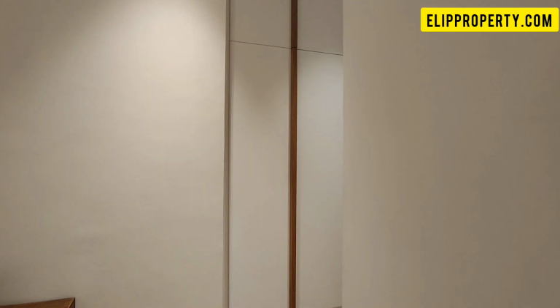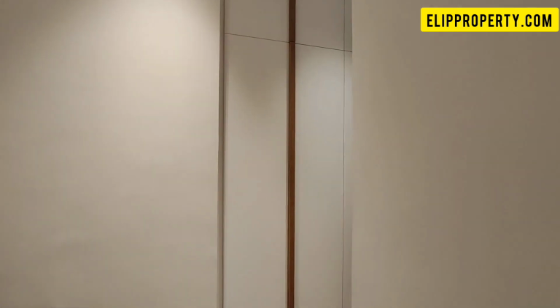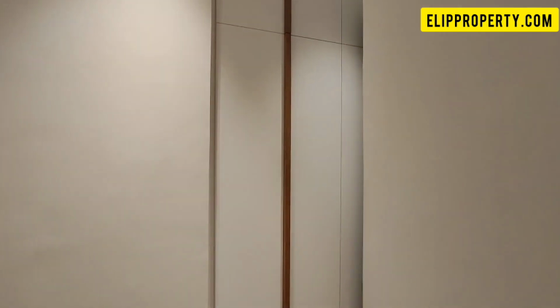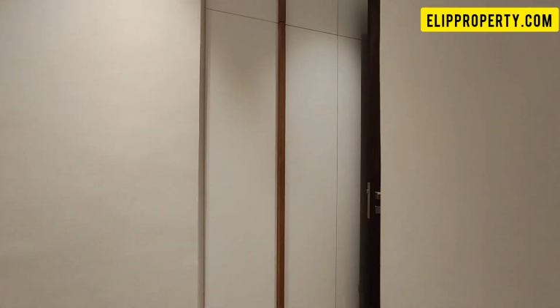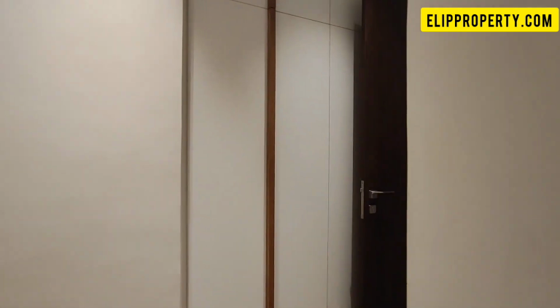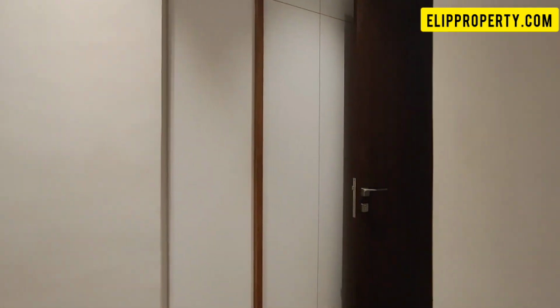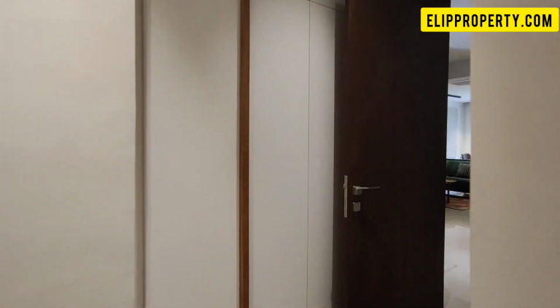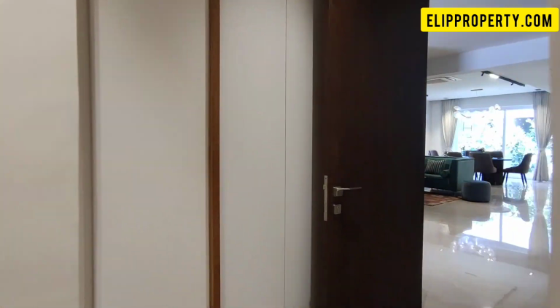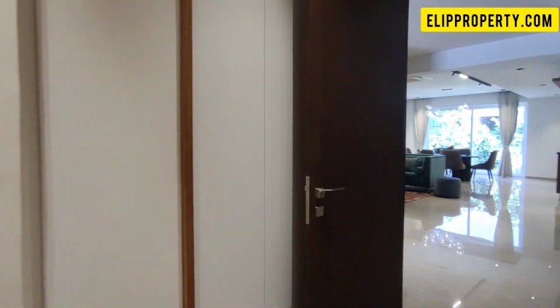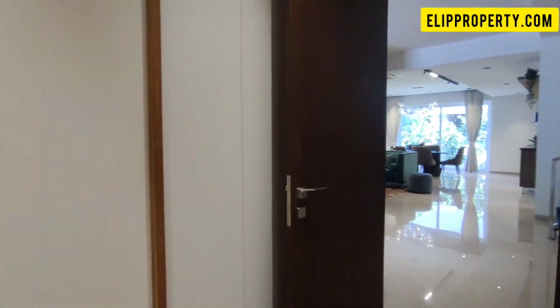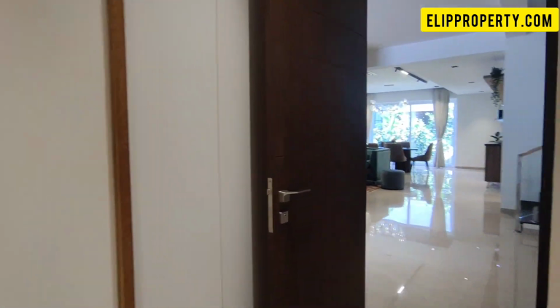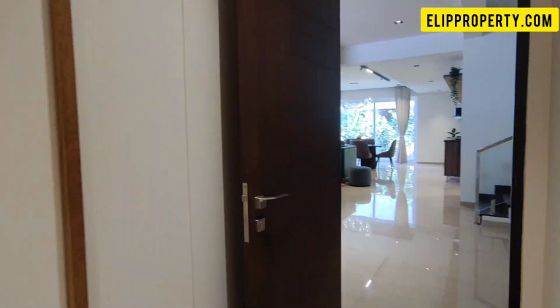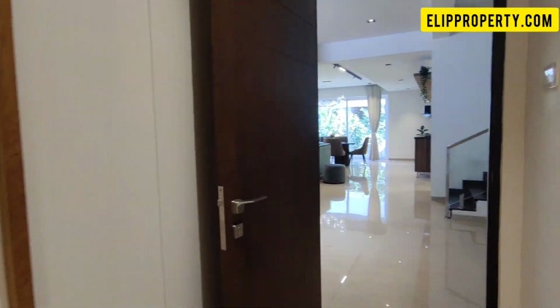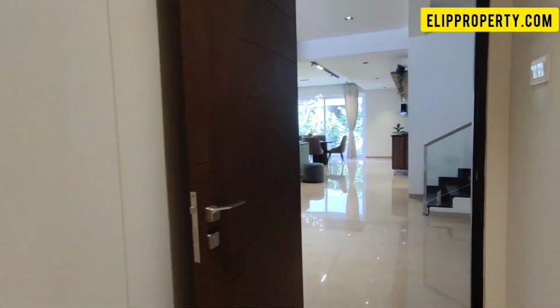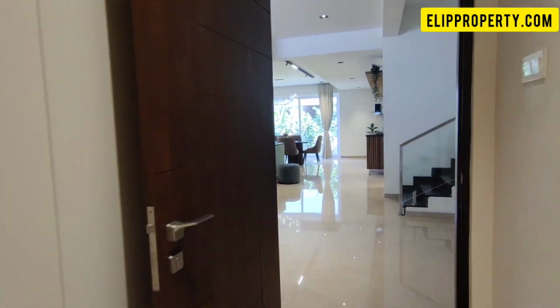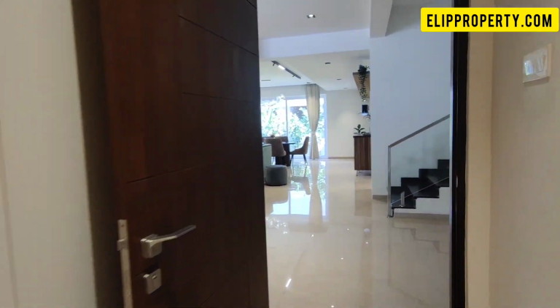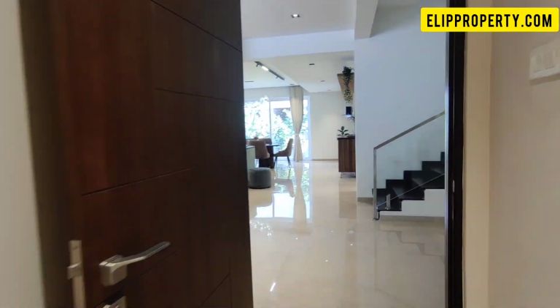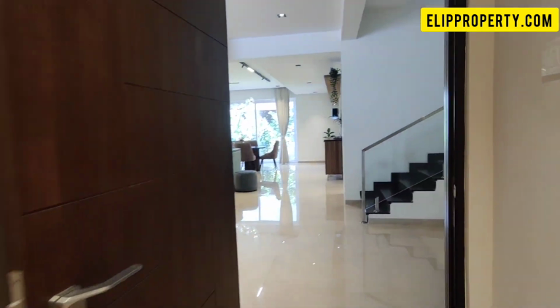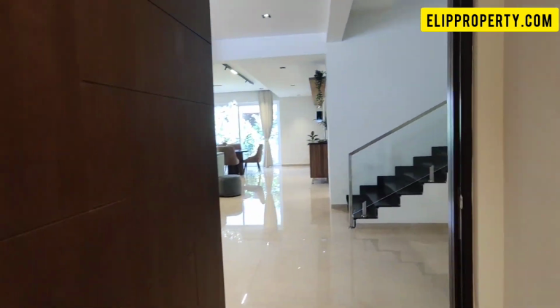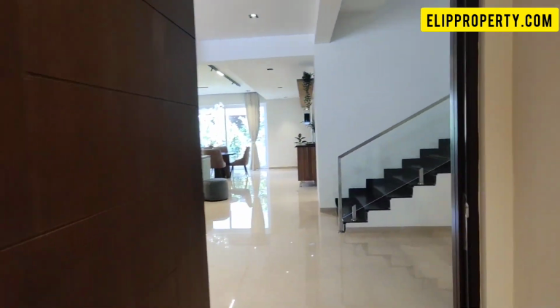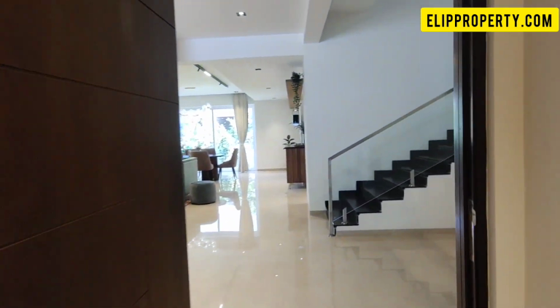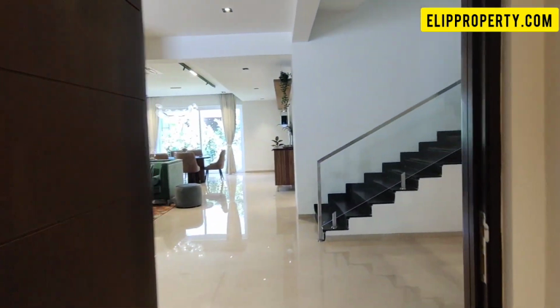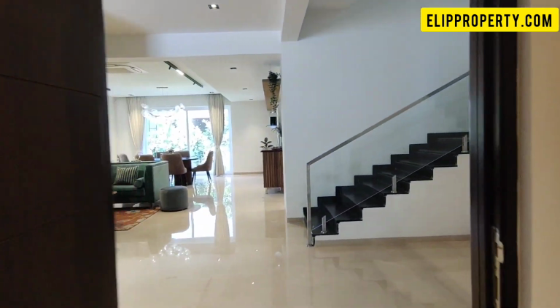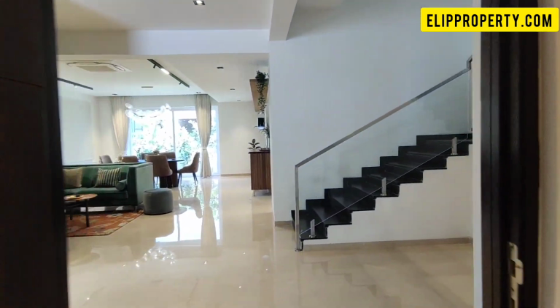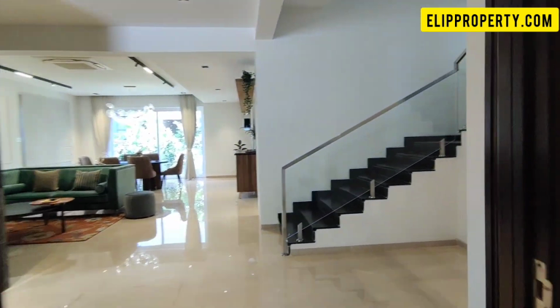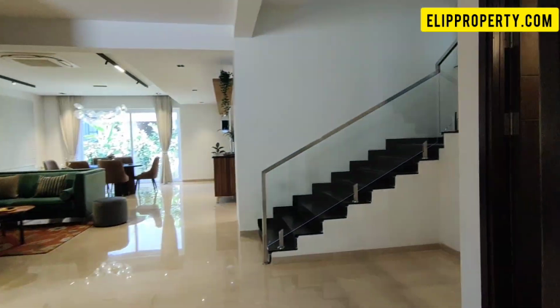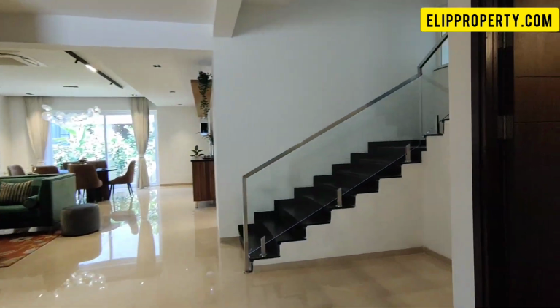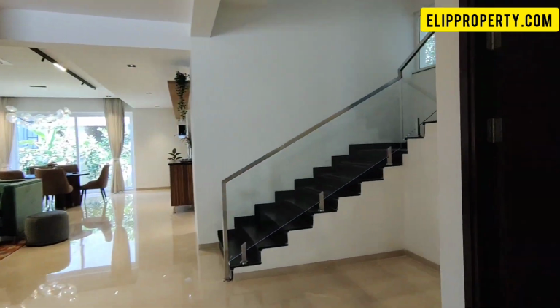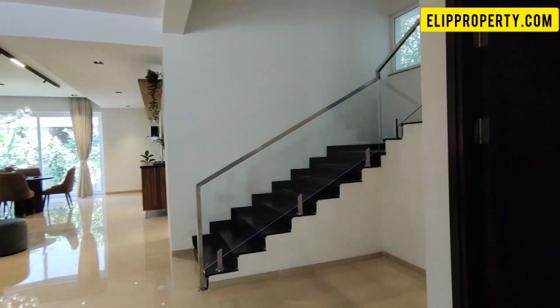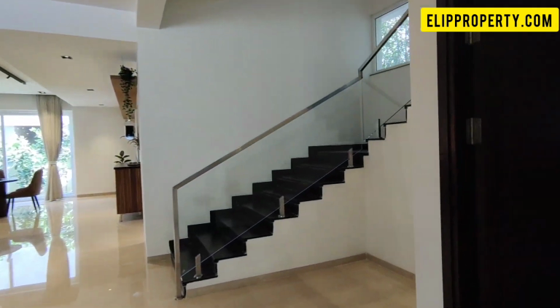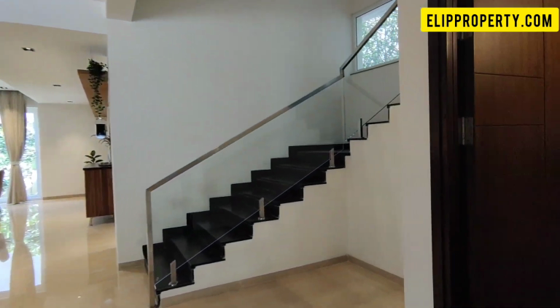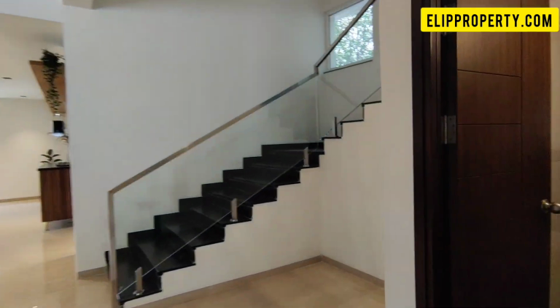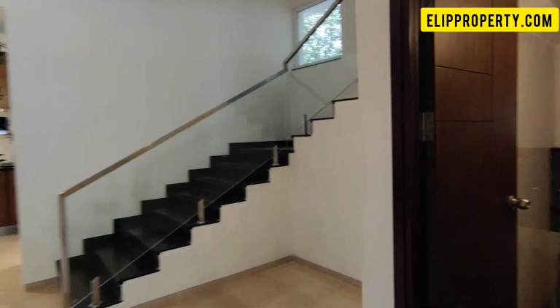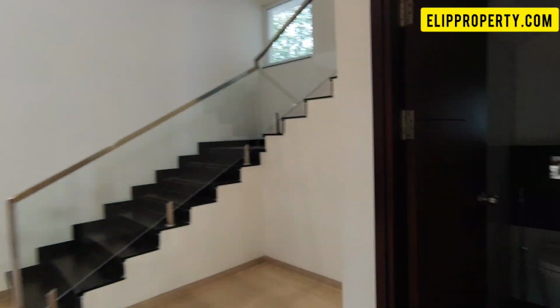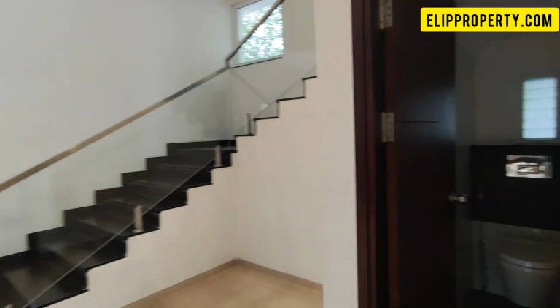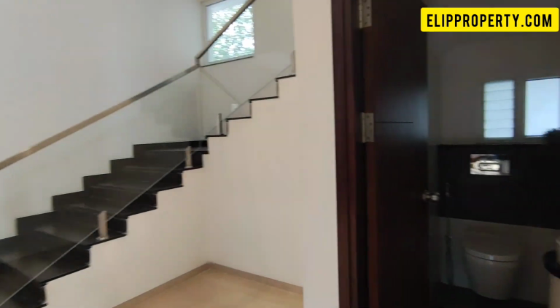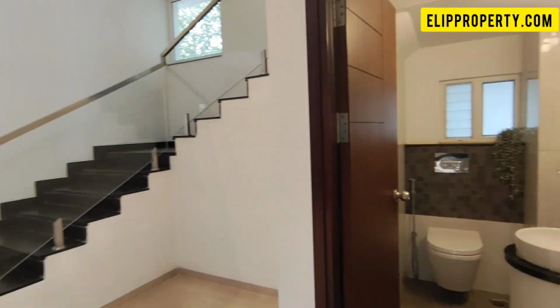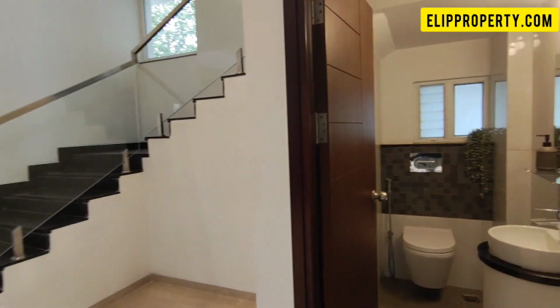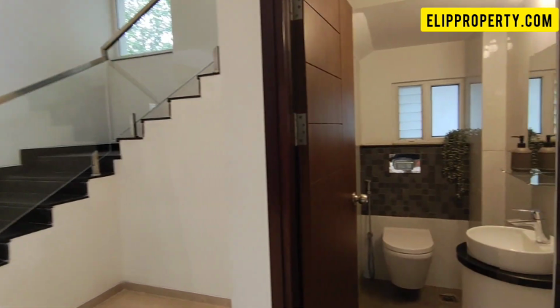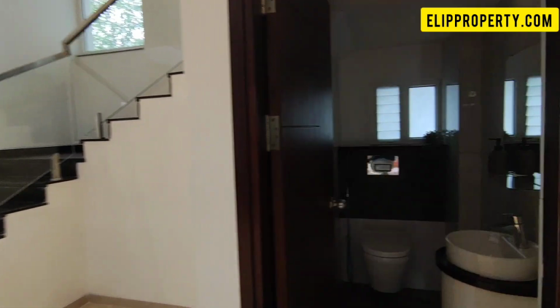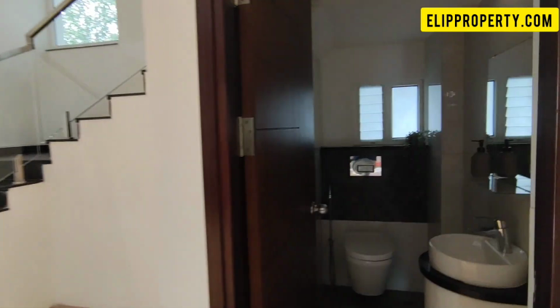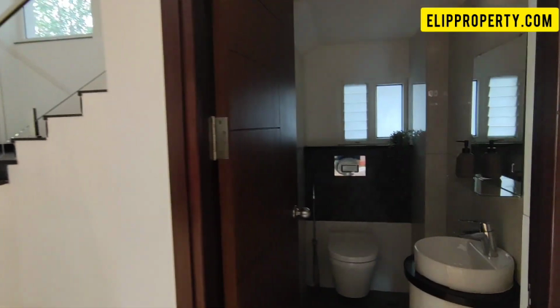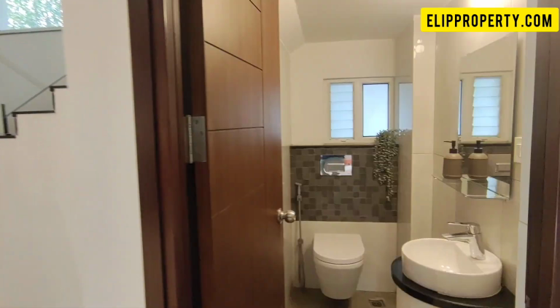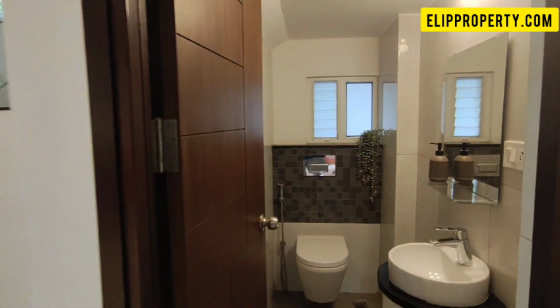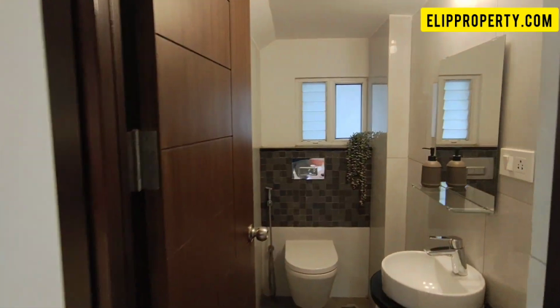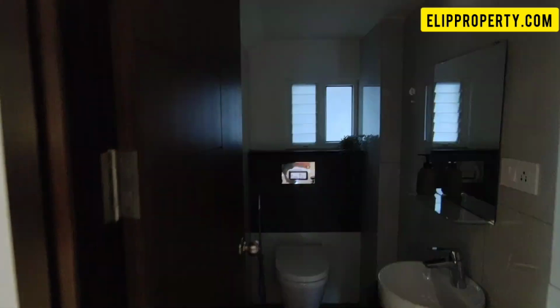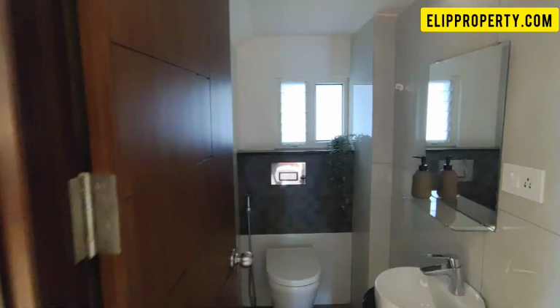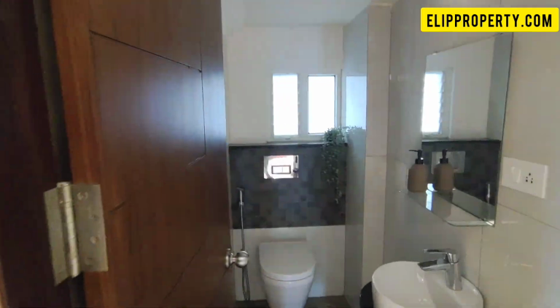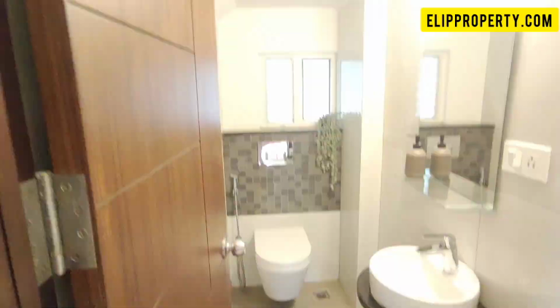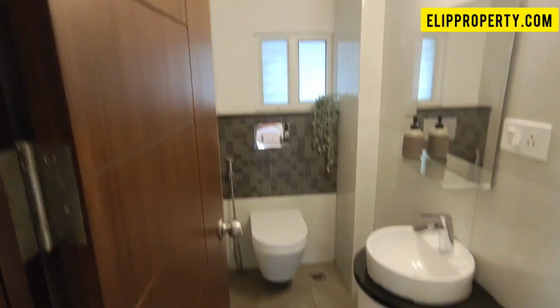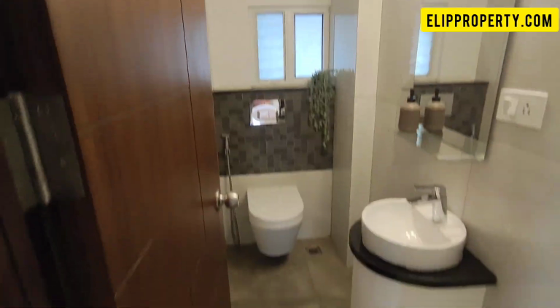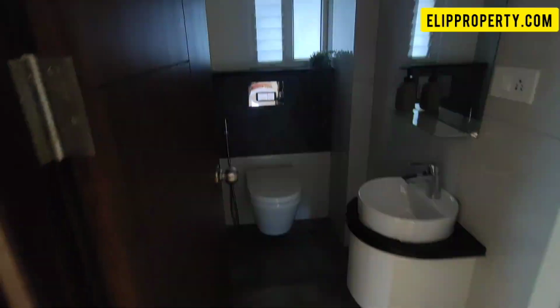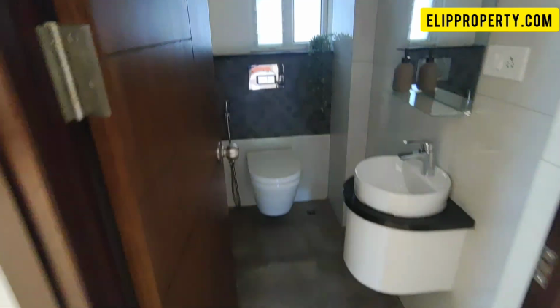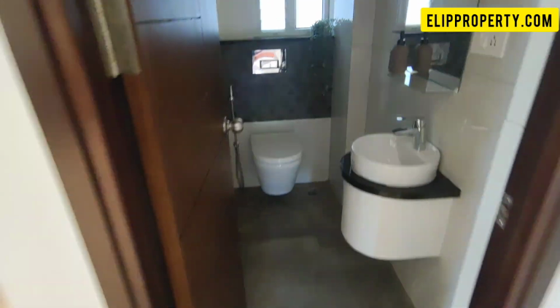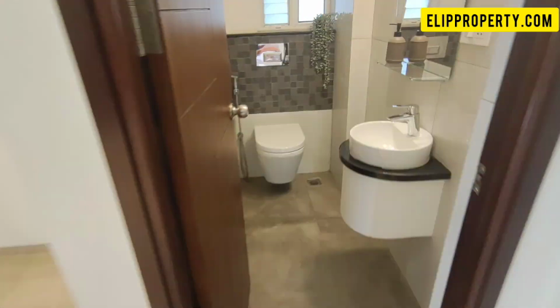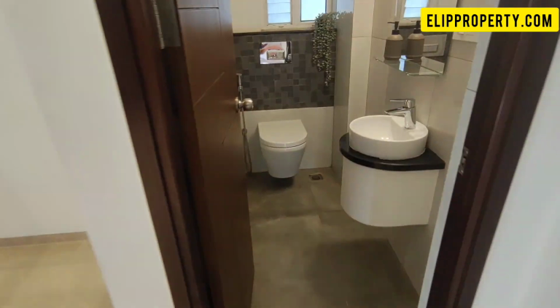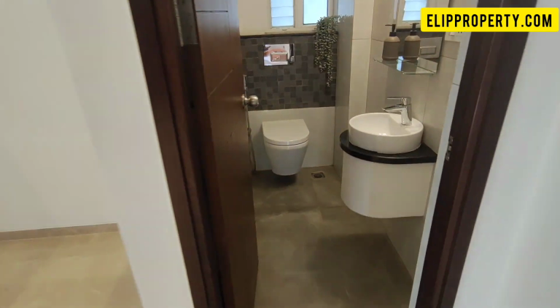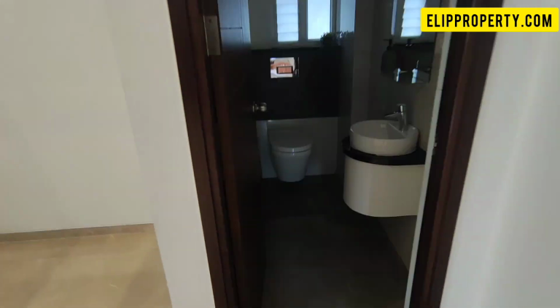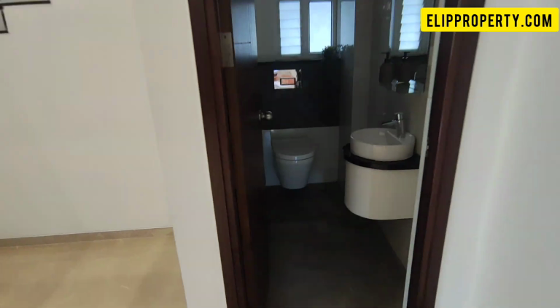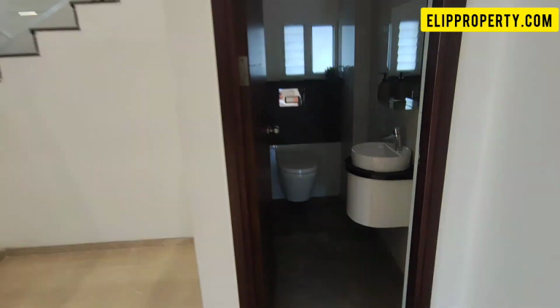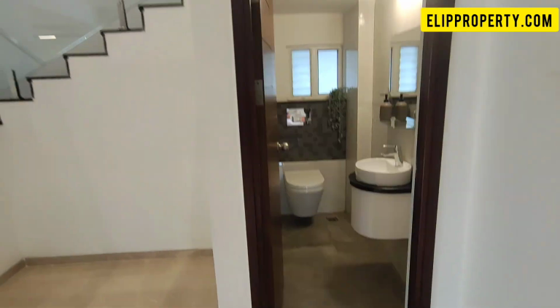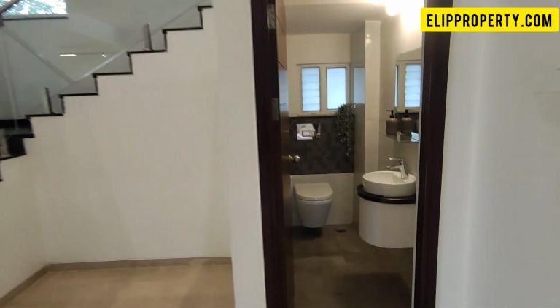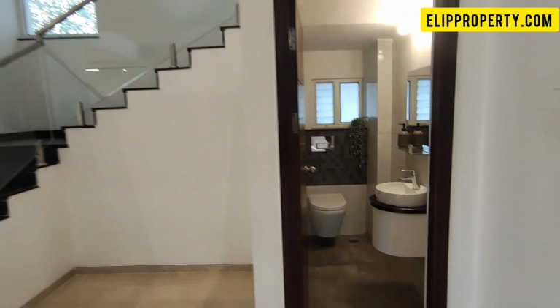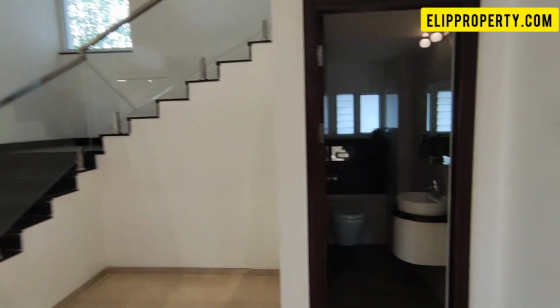We have a basement floor area as well. I will cover the basement roof details.